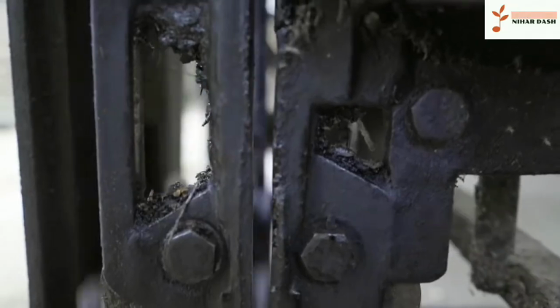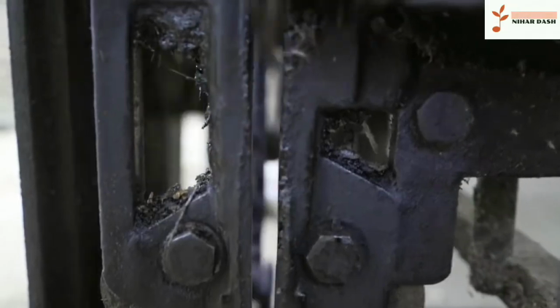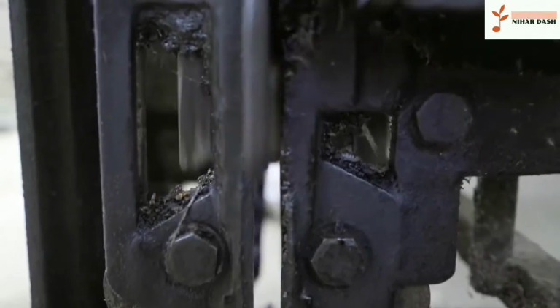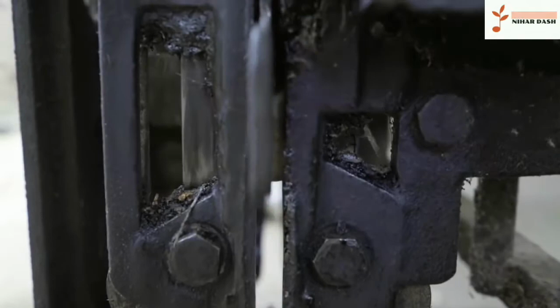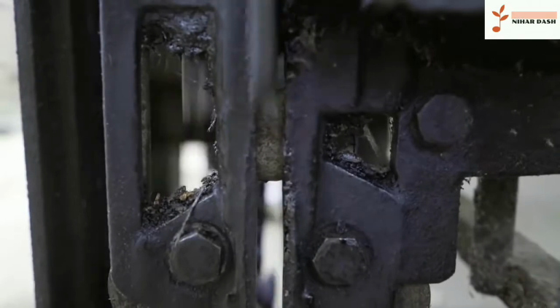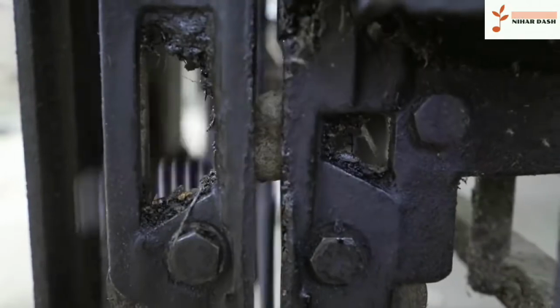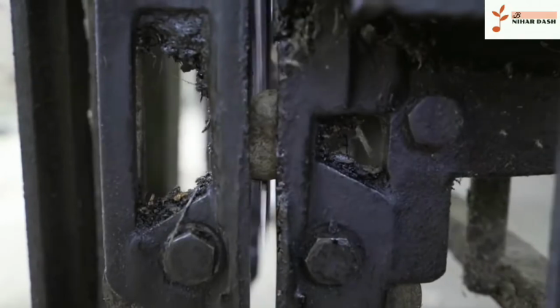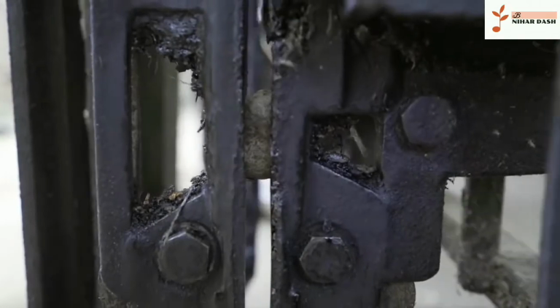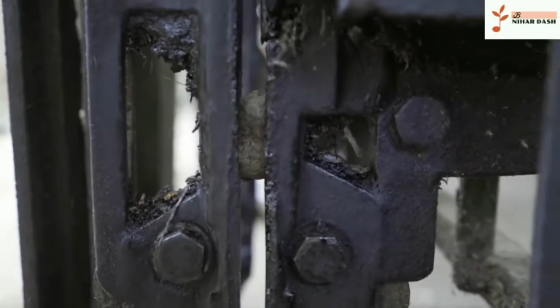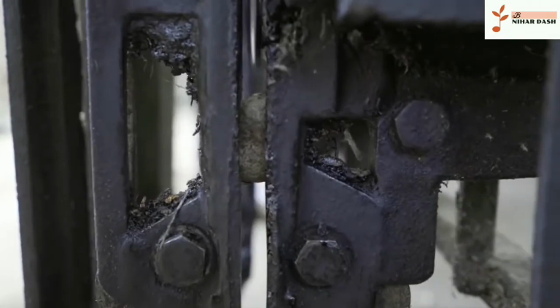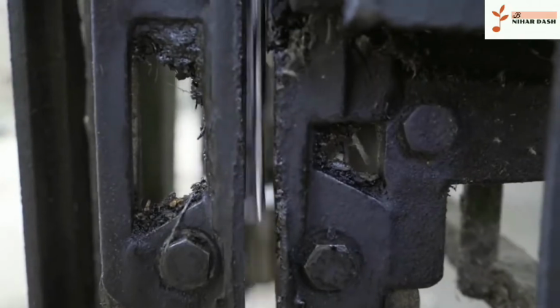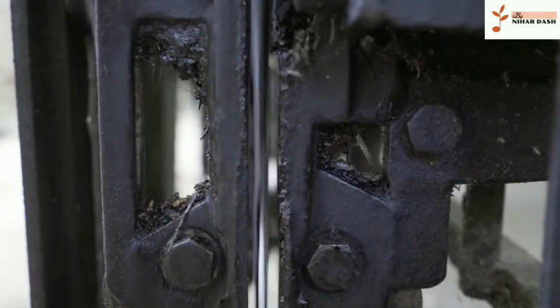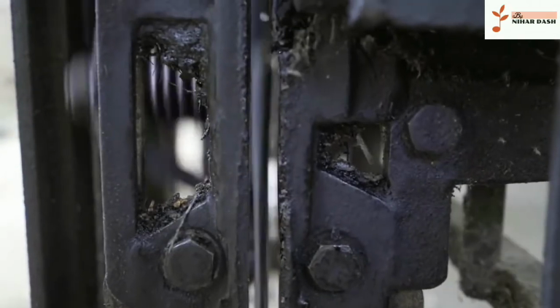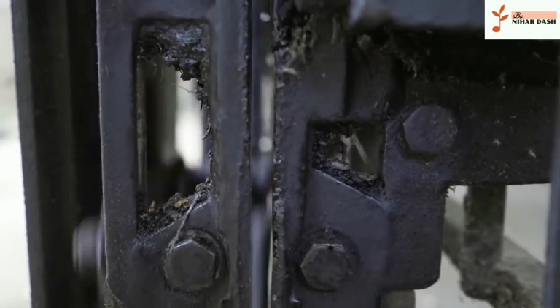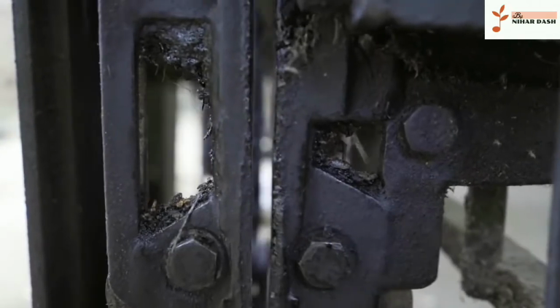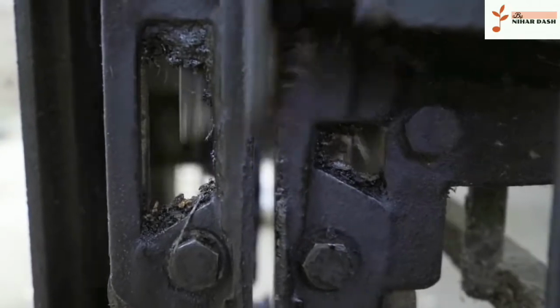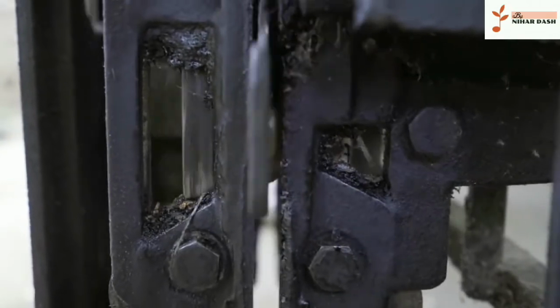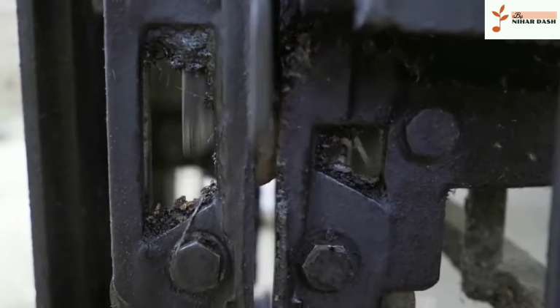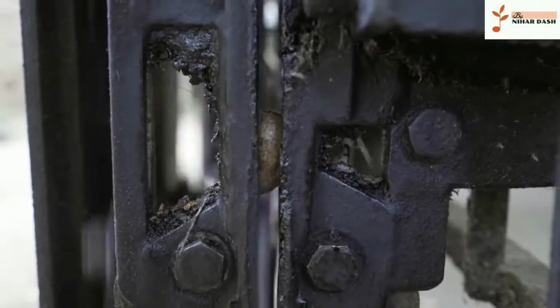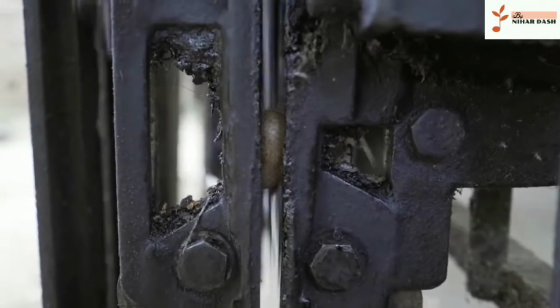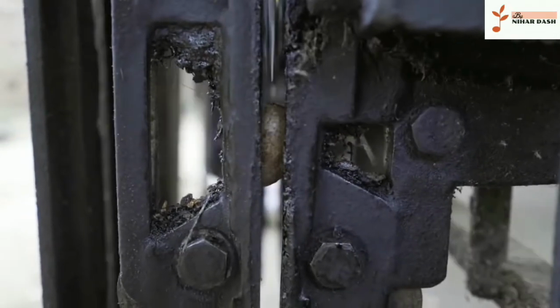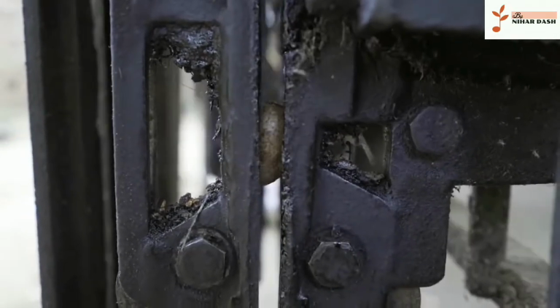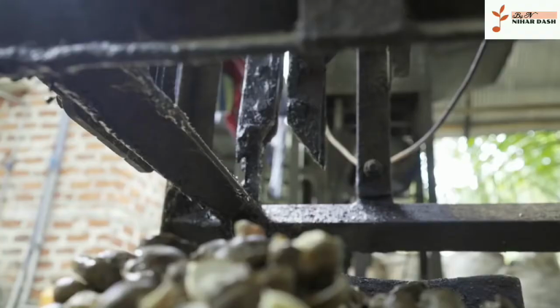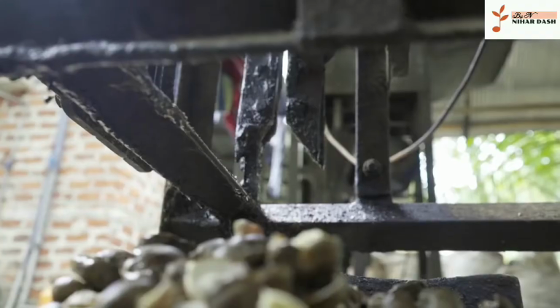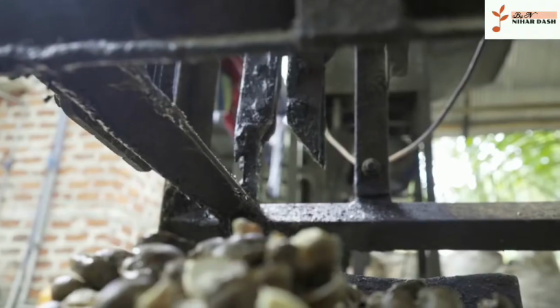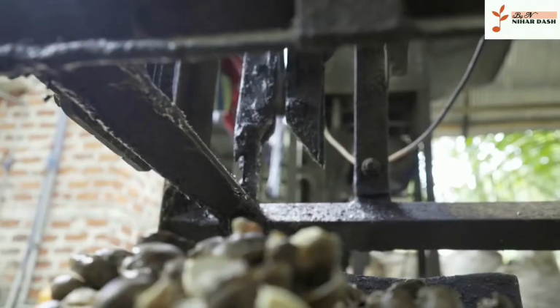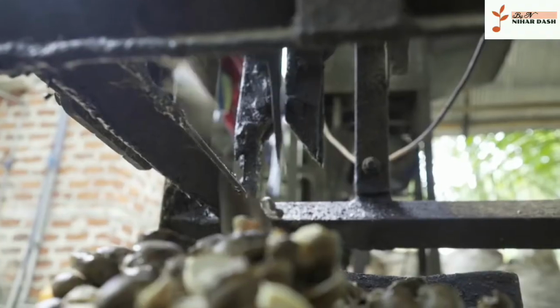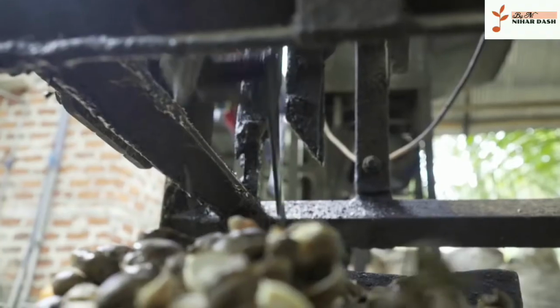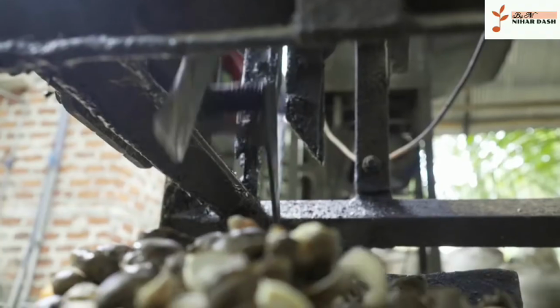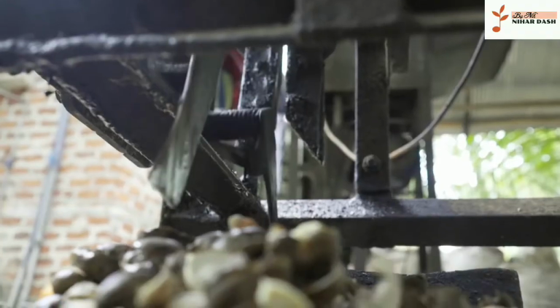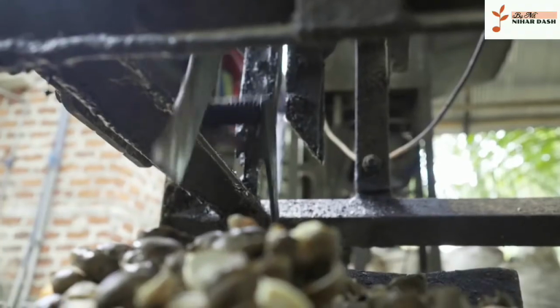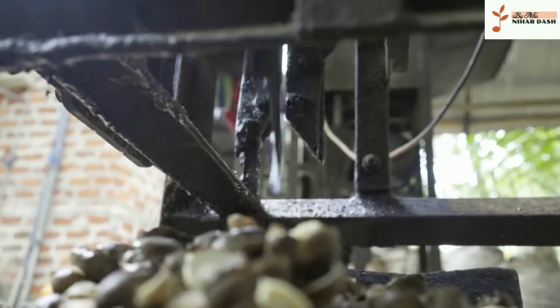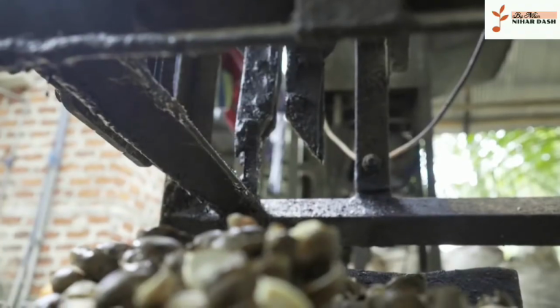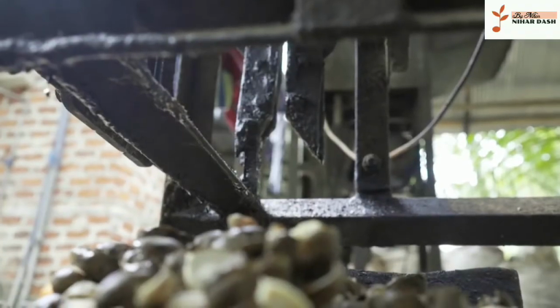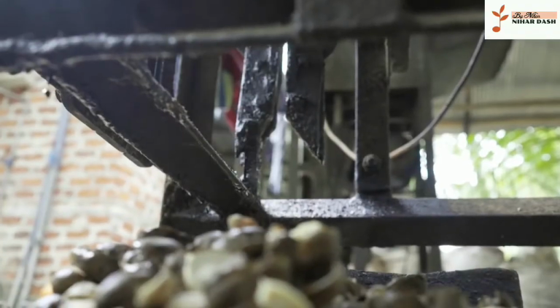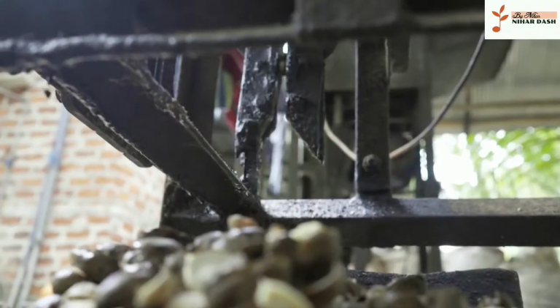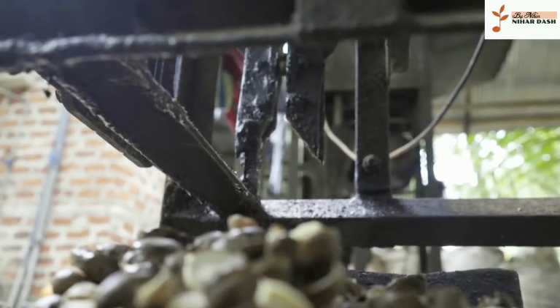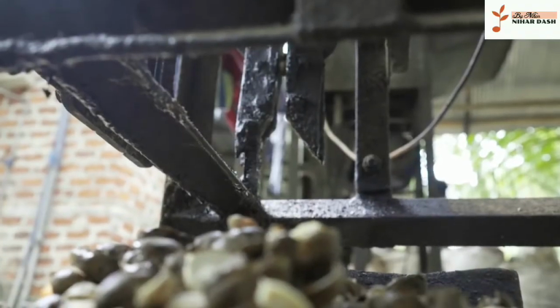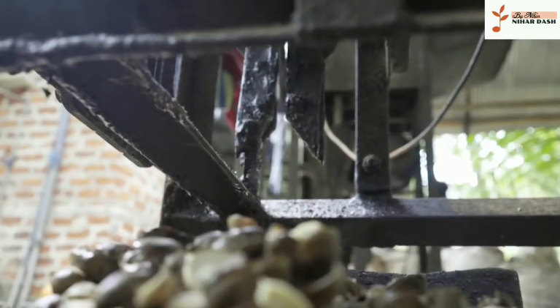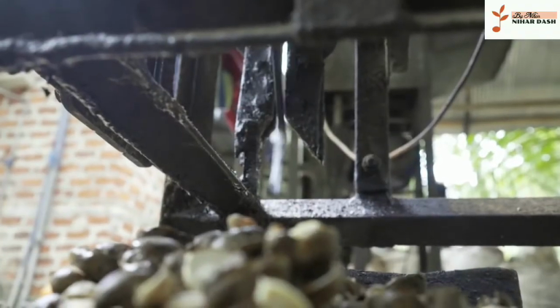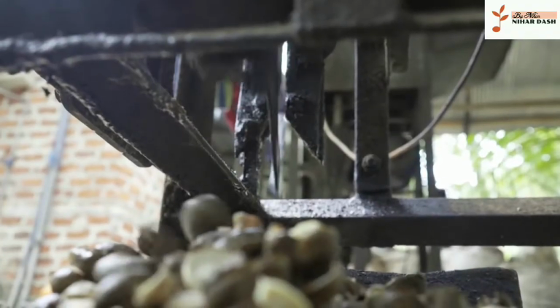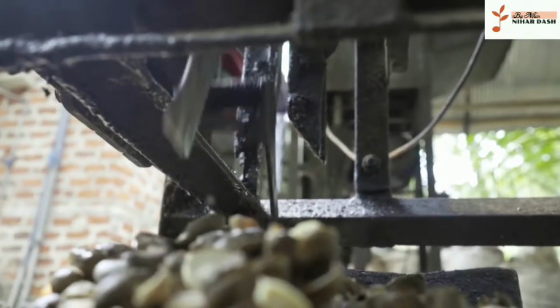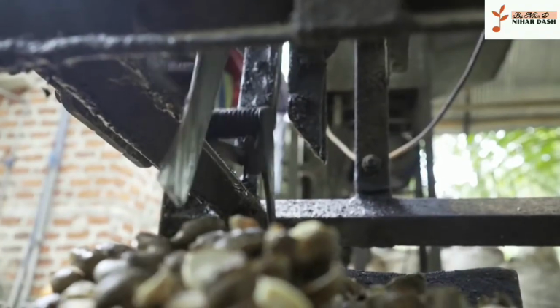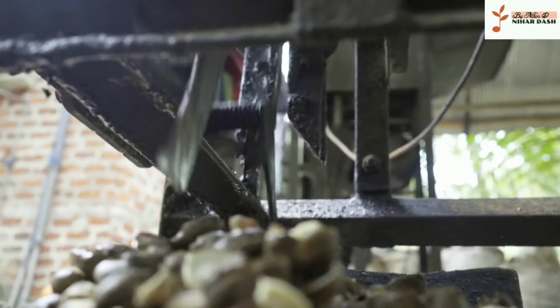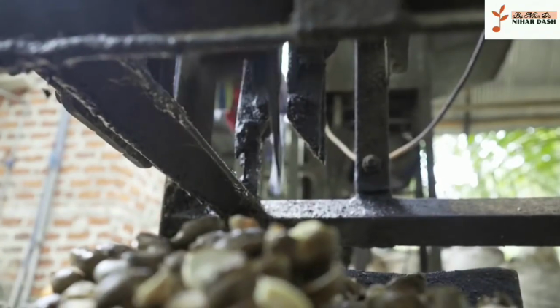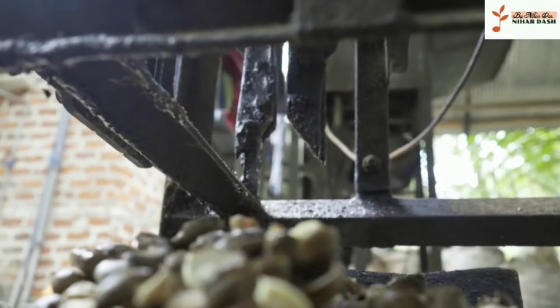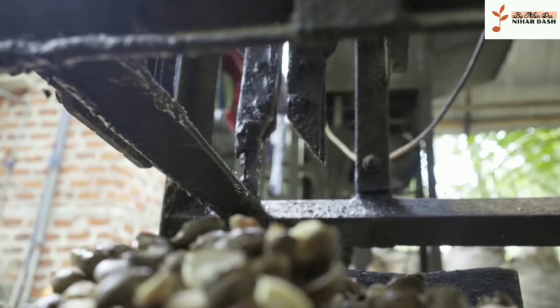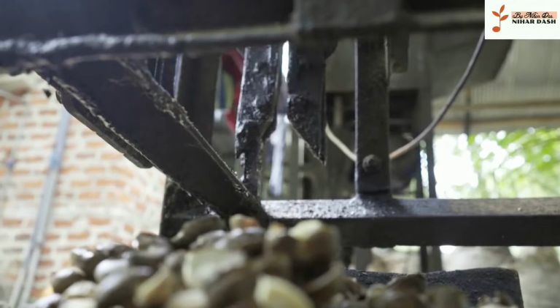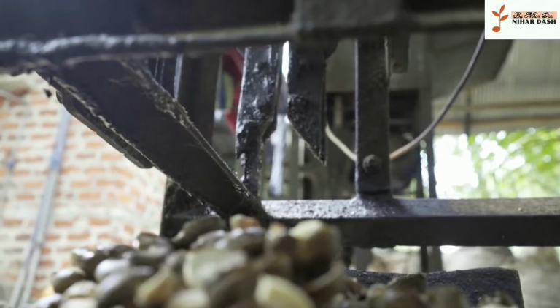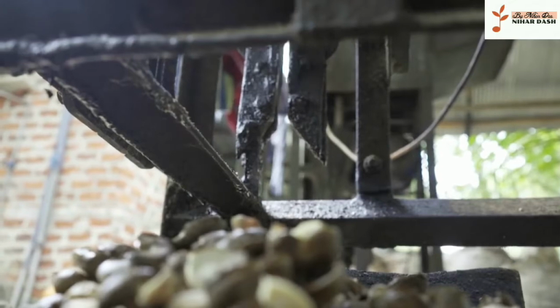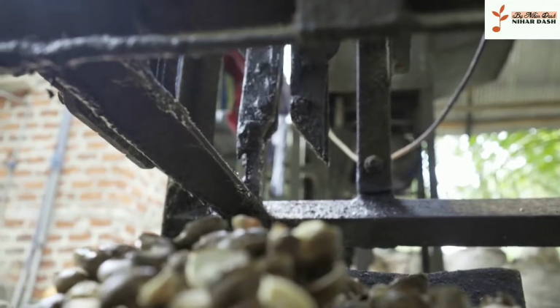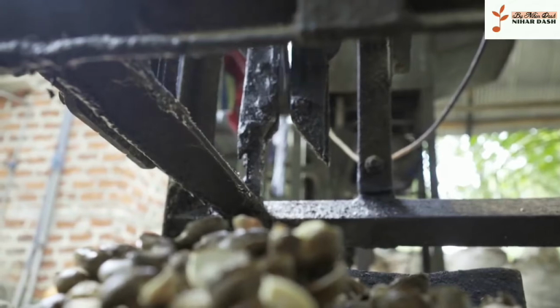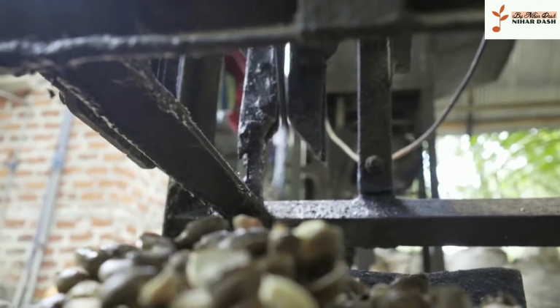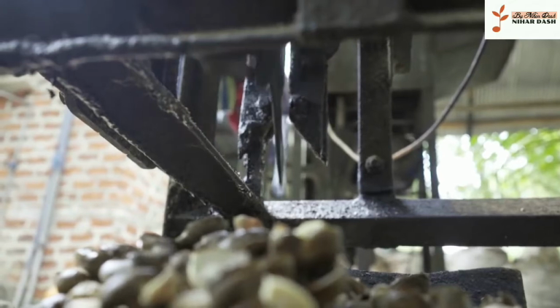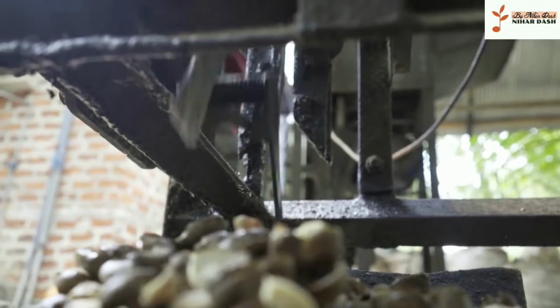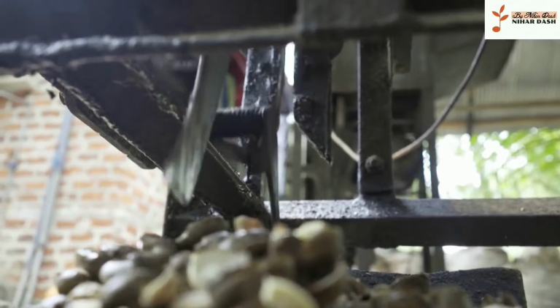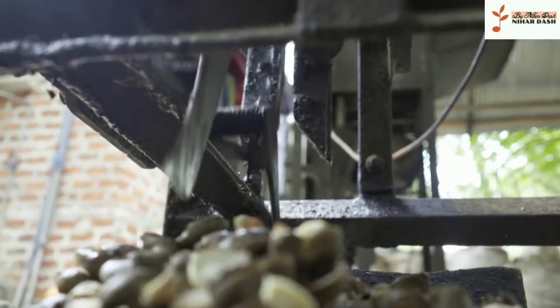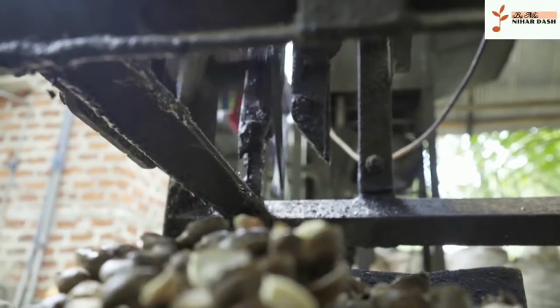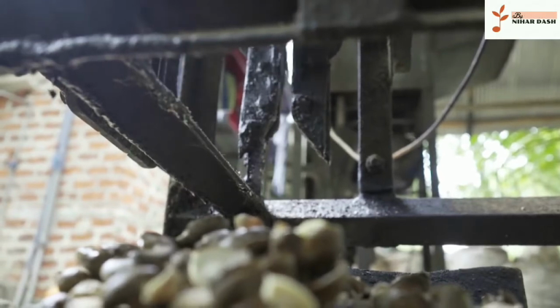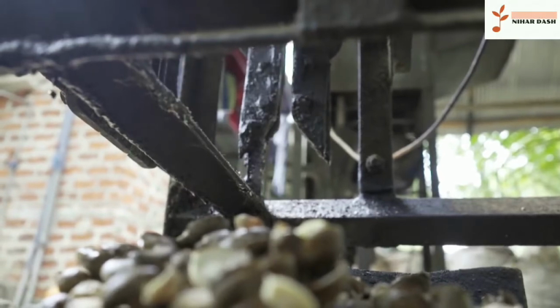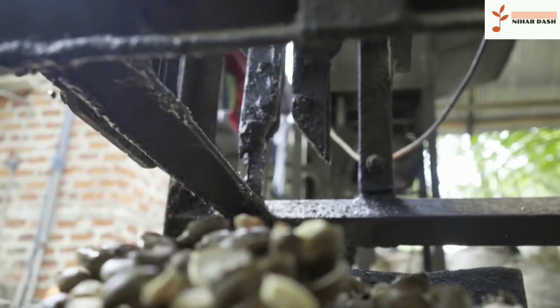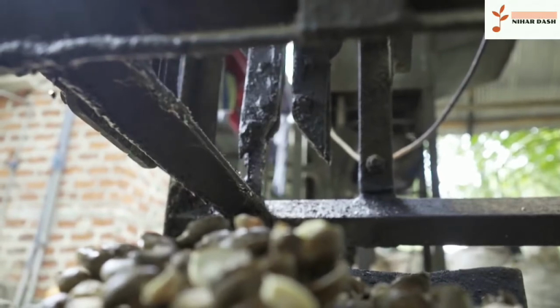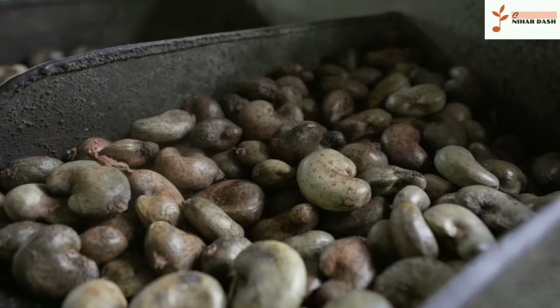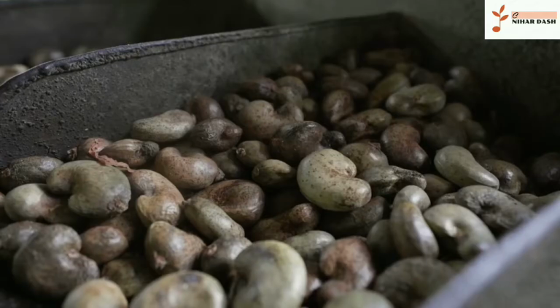Today, machines are advanced enough to crack the shells cleanly, keeping the majority of nuts intact and helping minimize risks to workers.